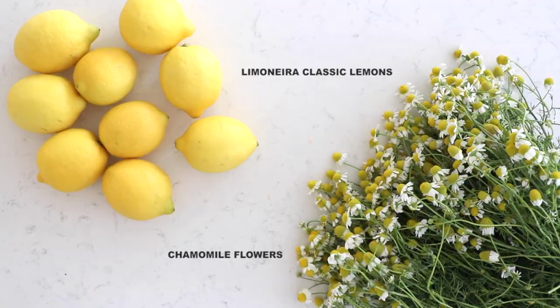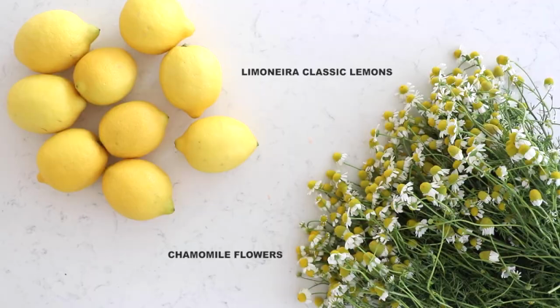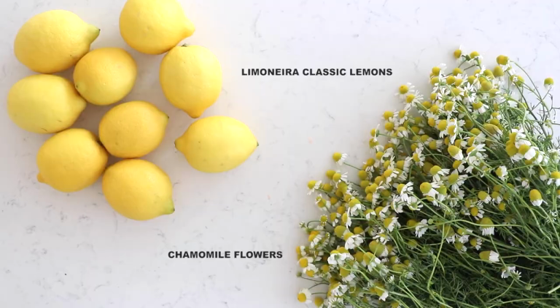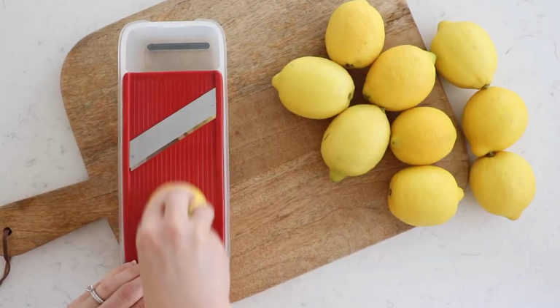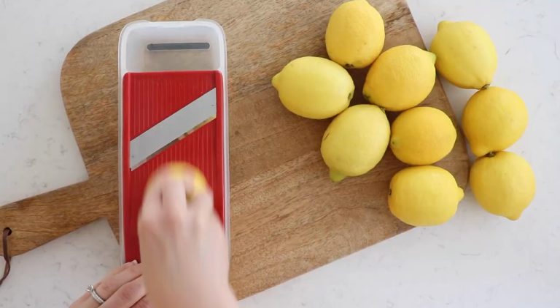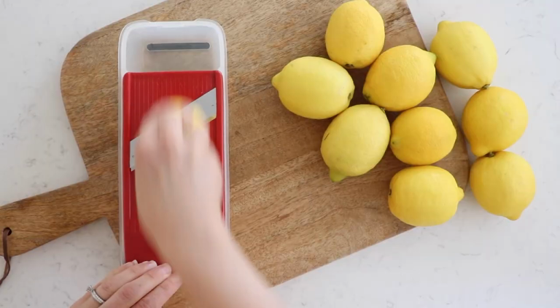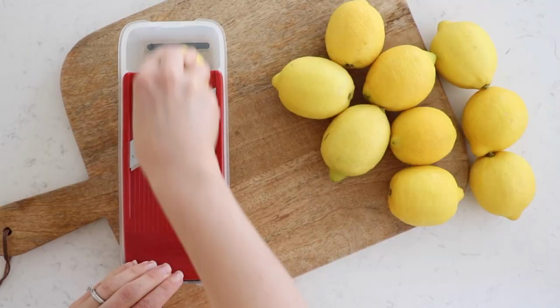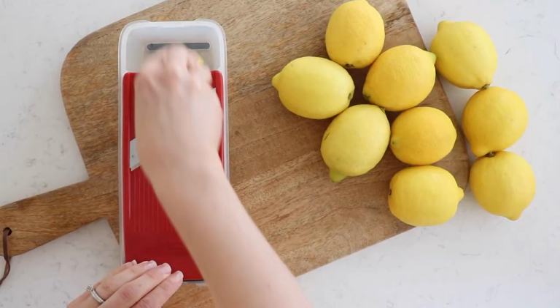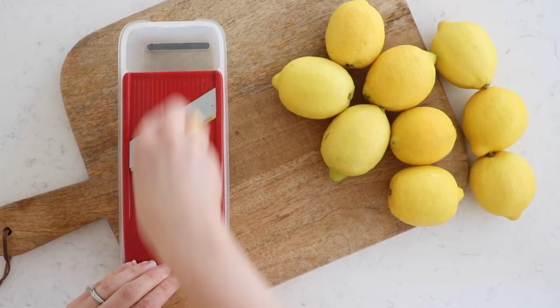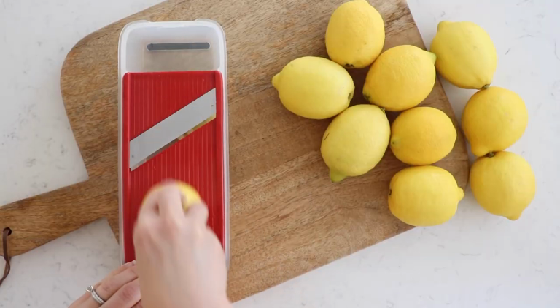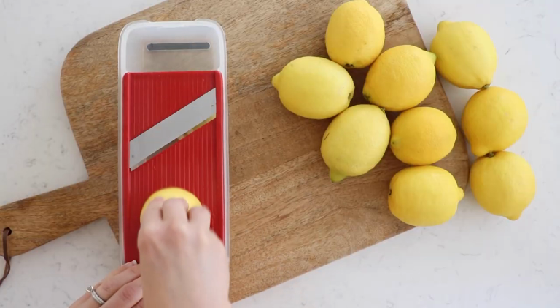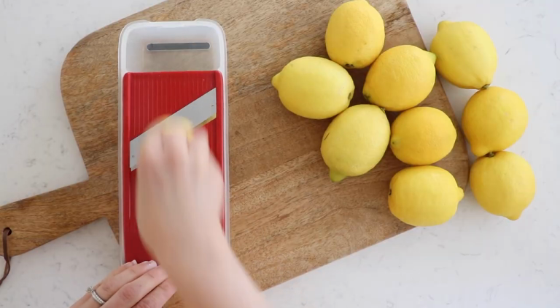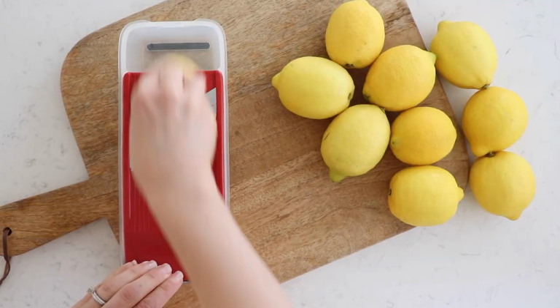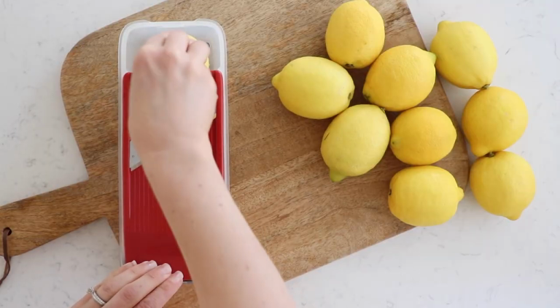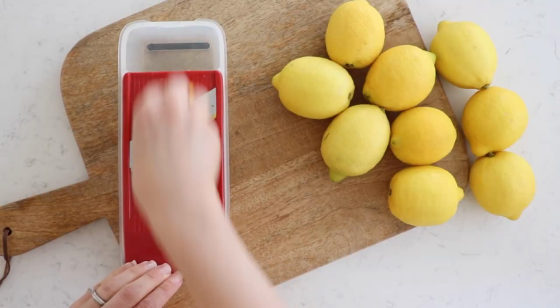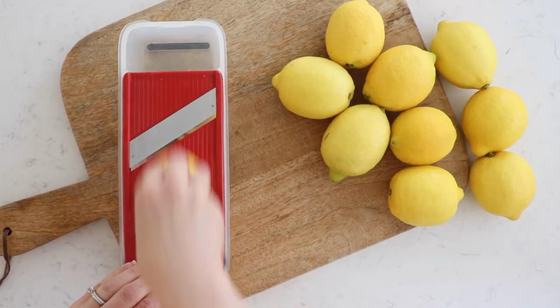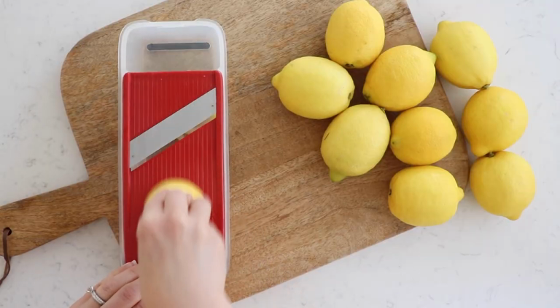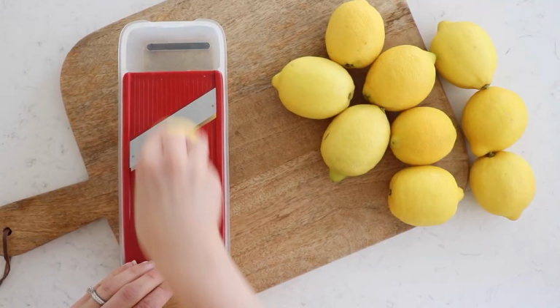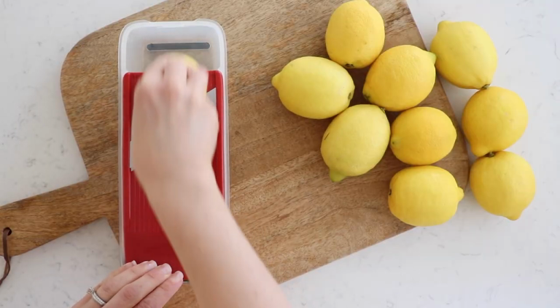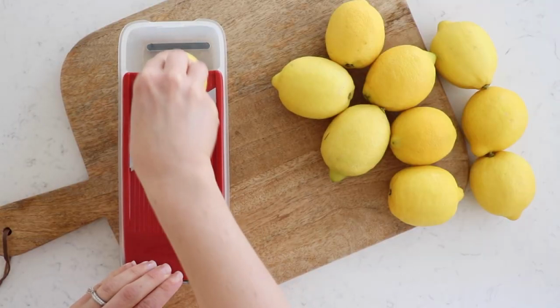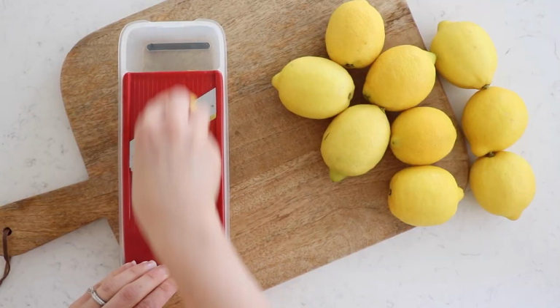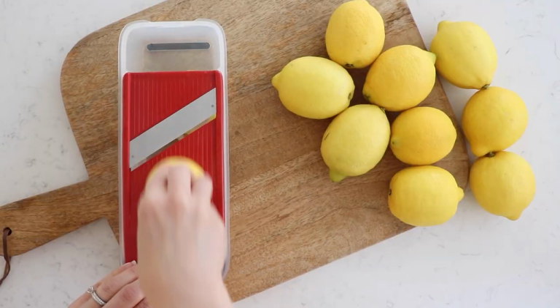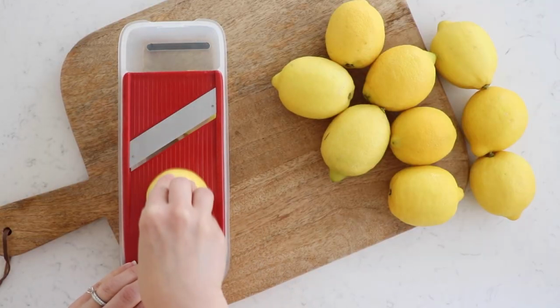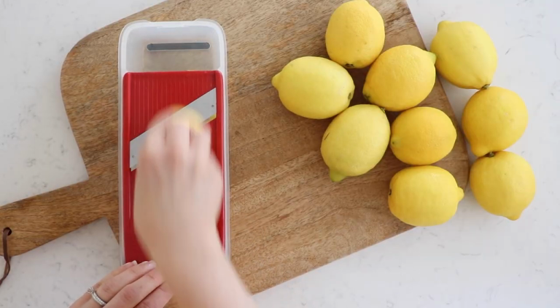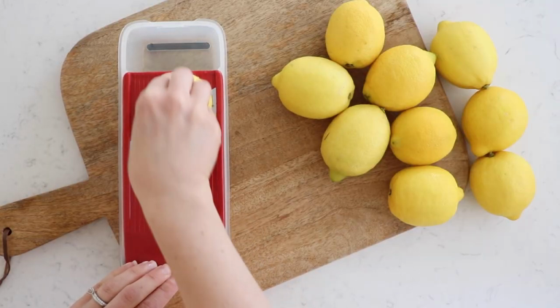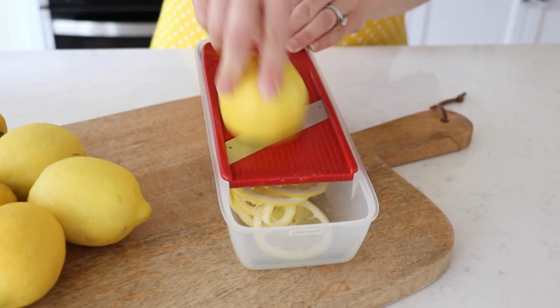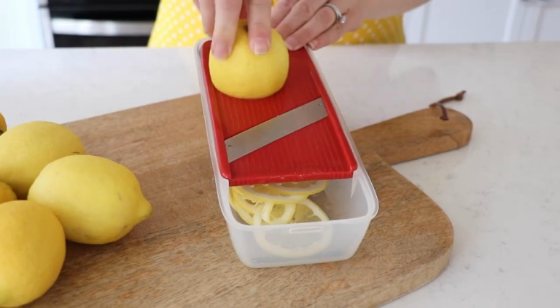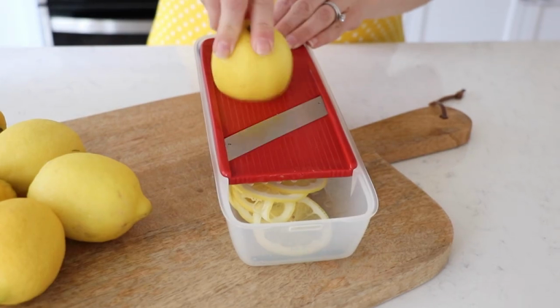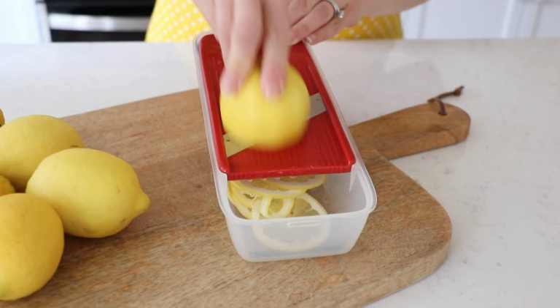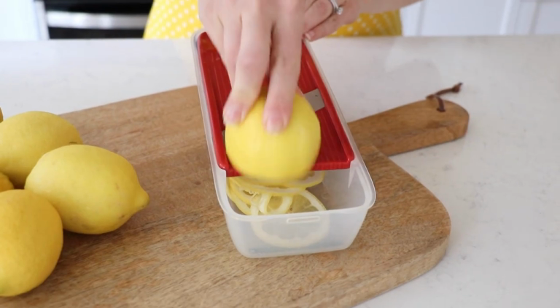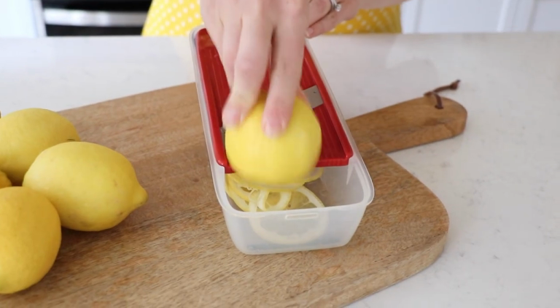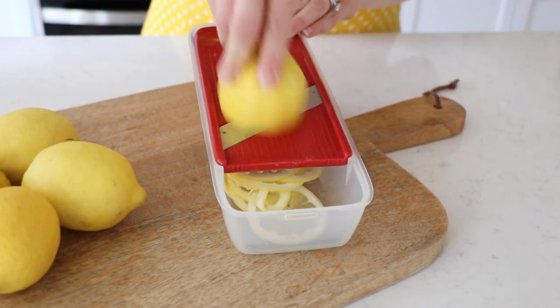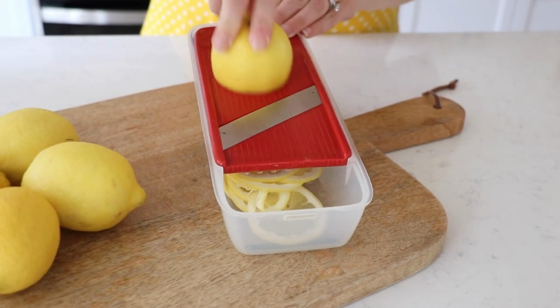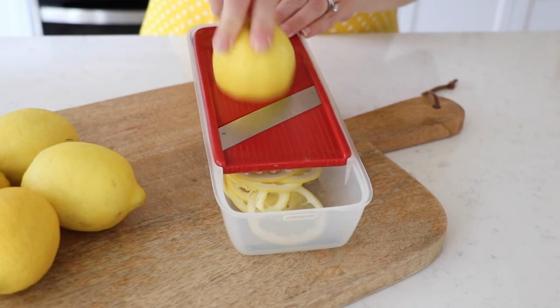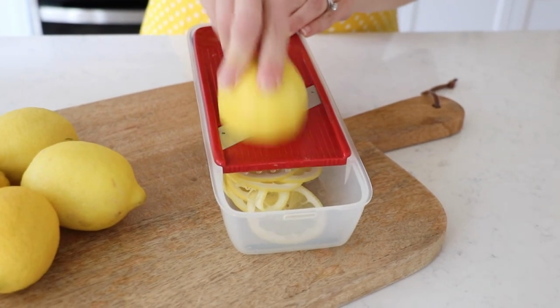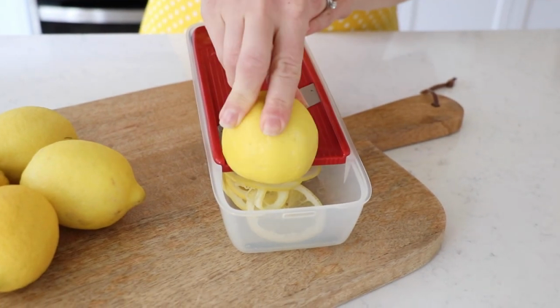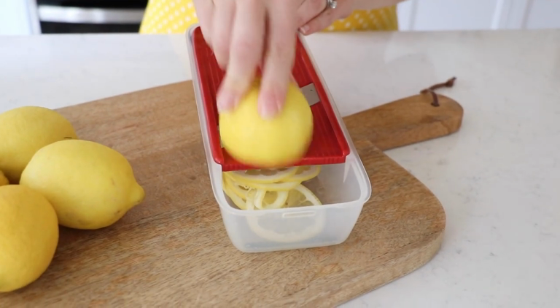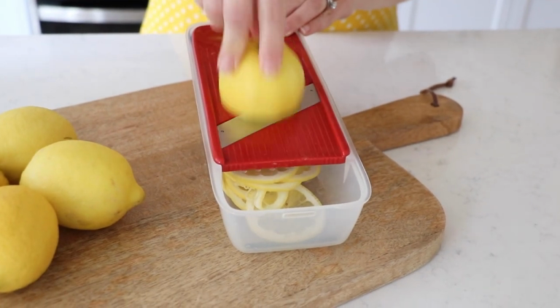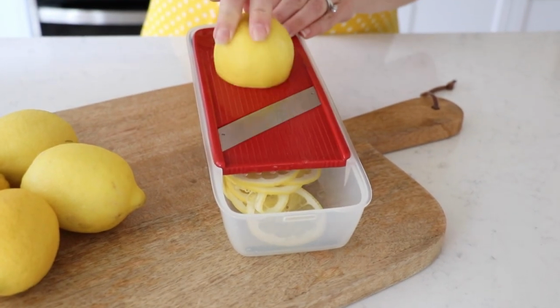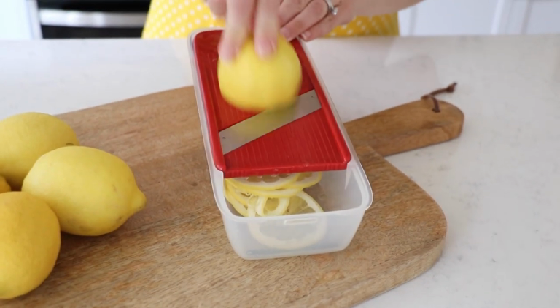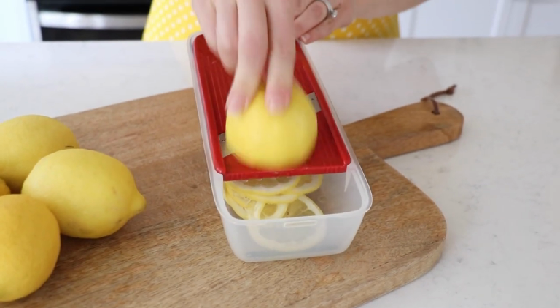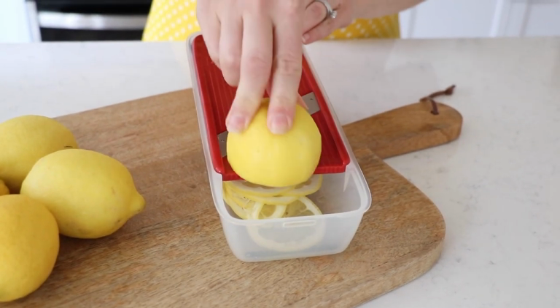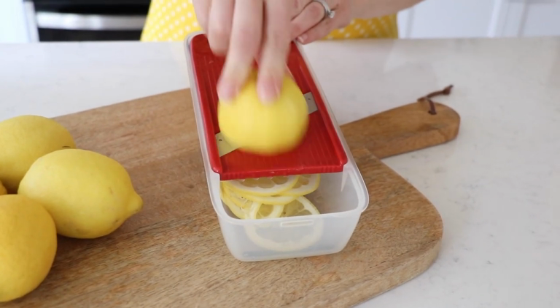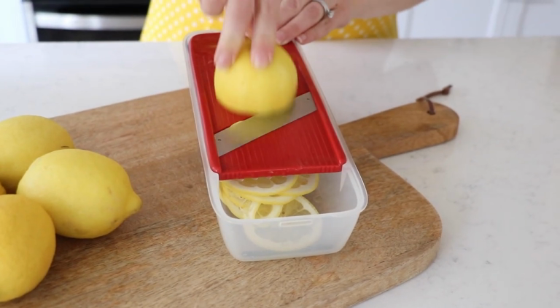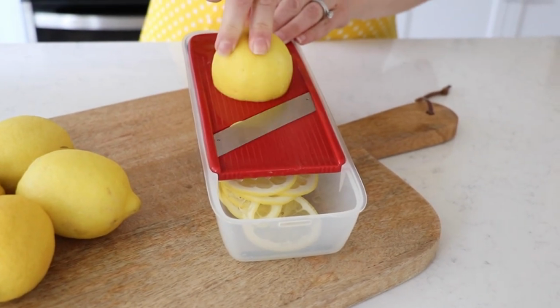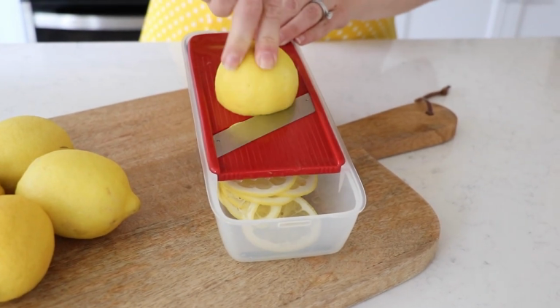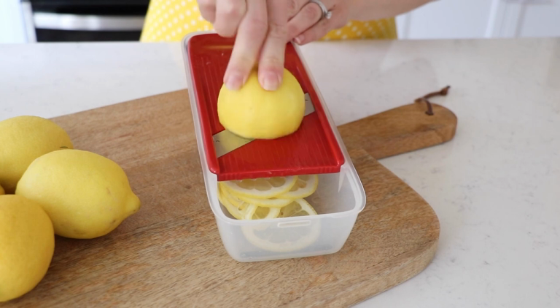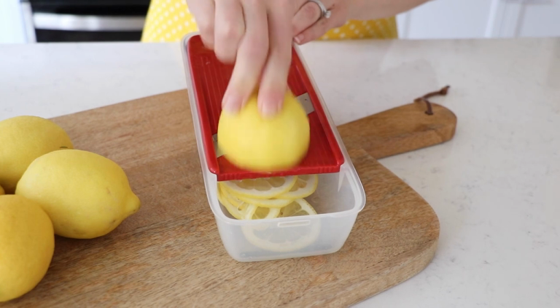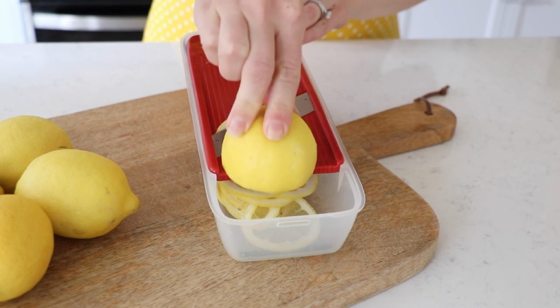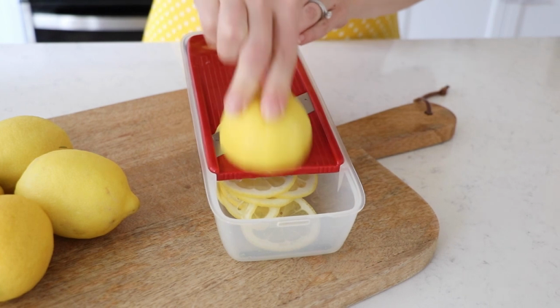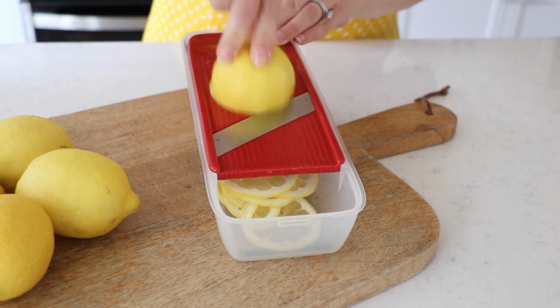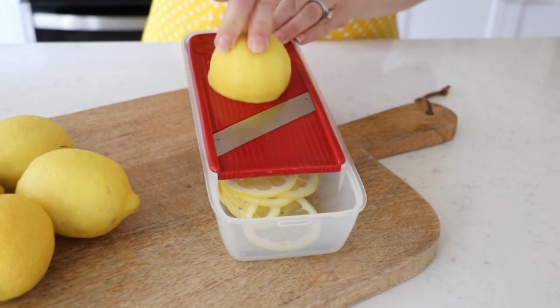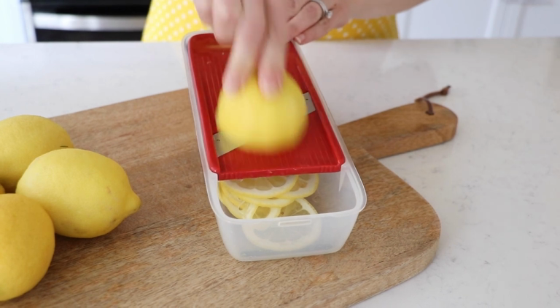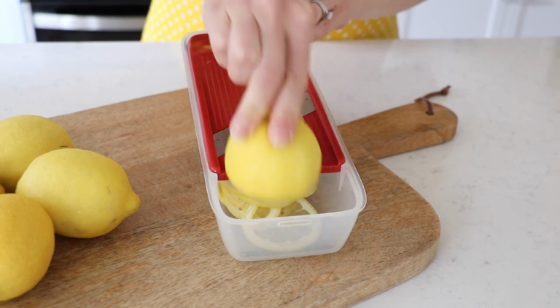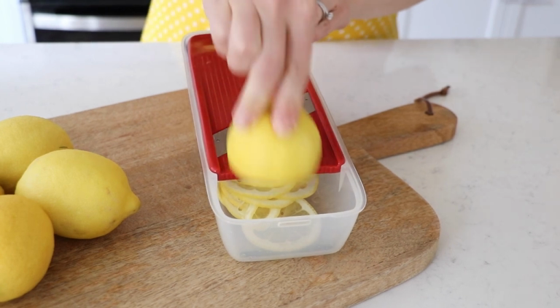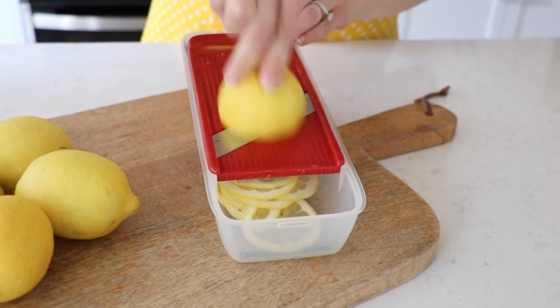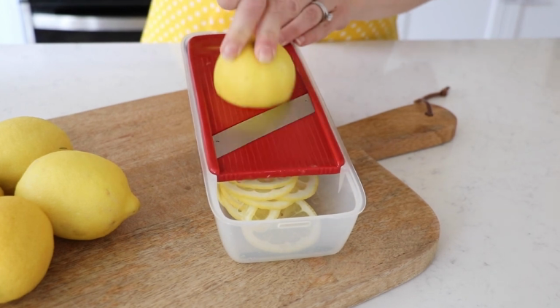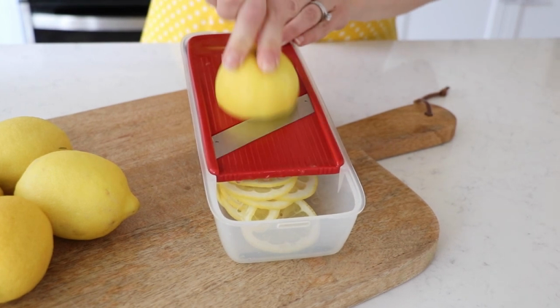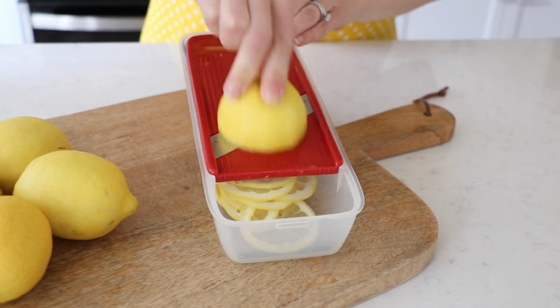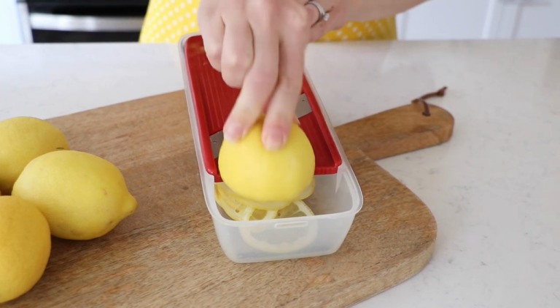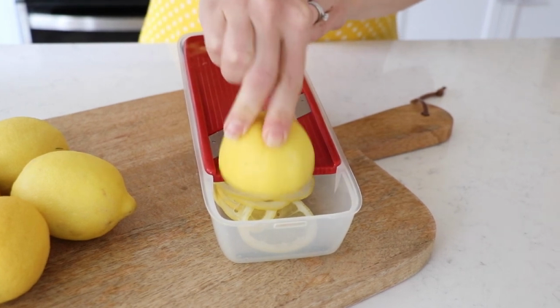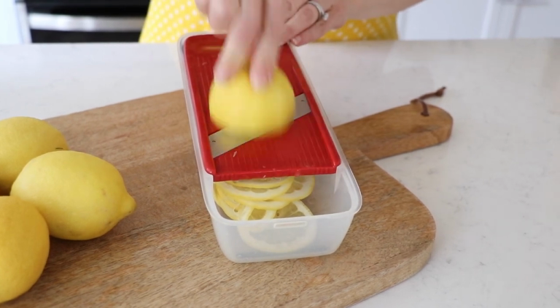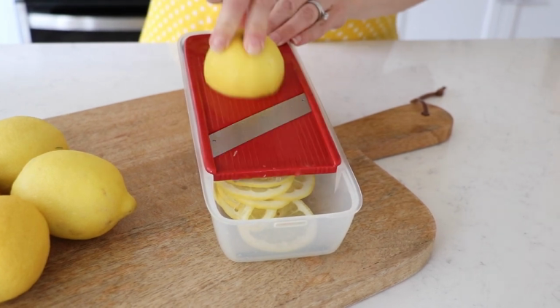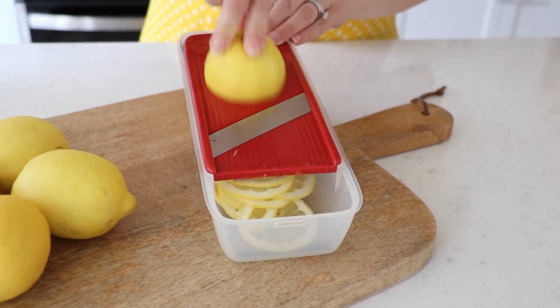Begin by slicing the lemons as thin as possible. You can do this by hand, but I really recommend a mandolin slicer — just be careful.